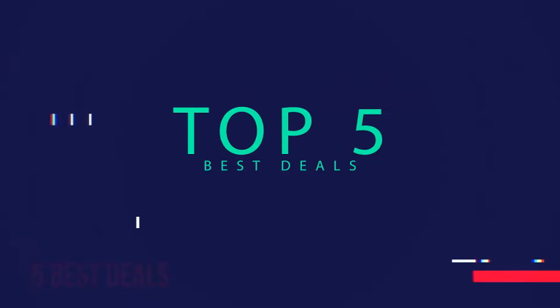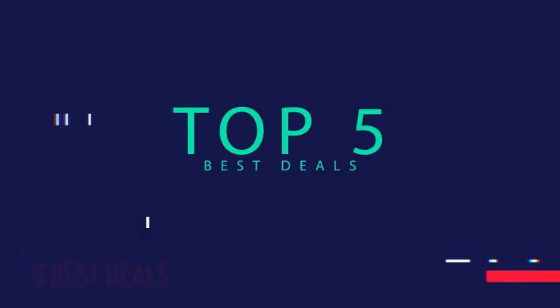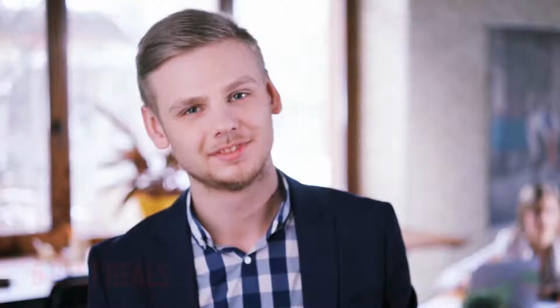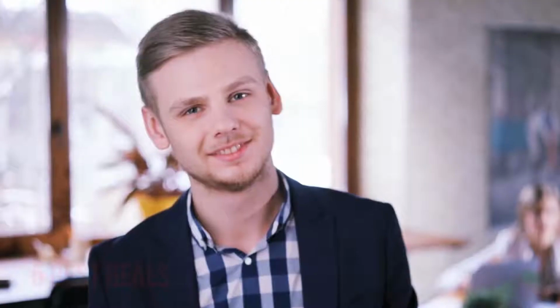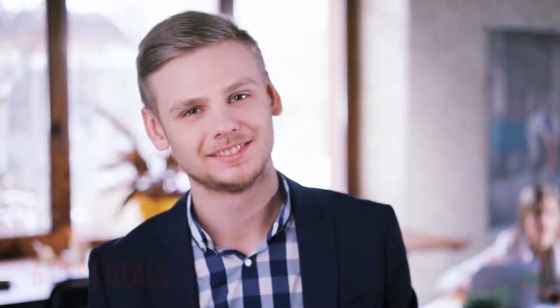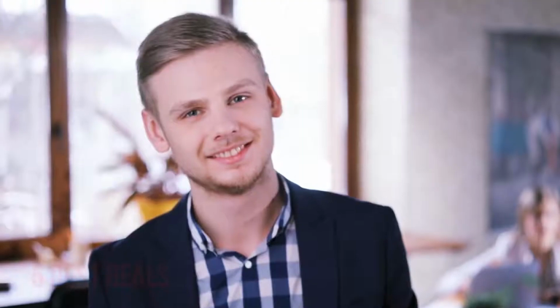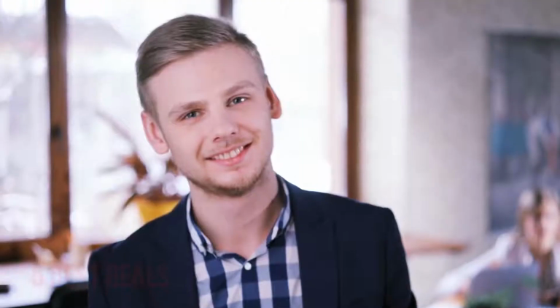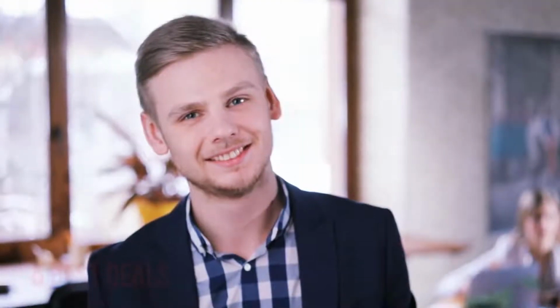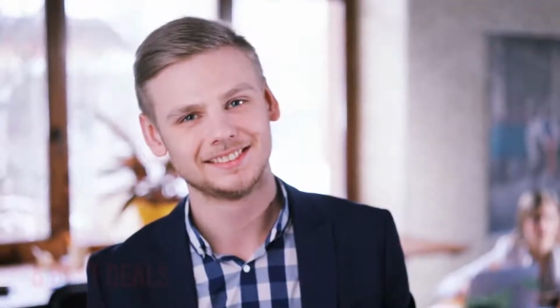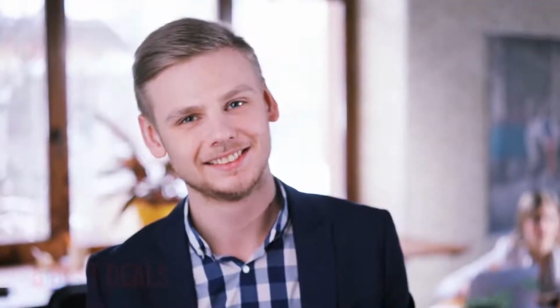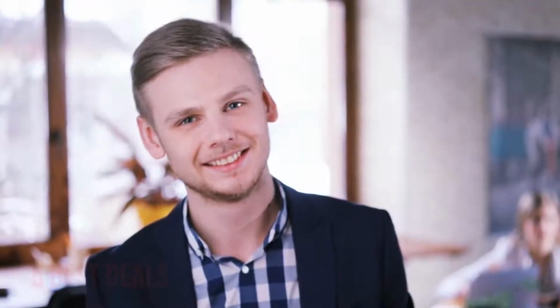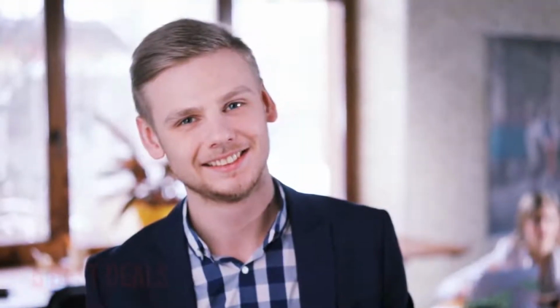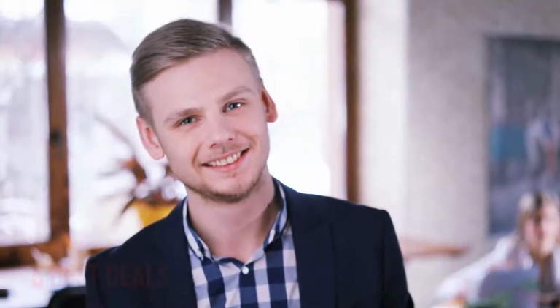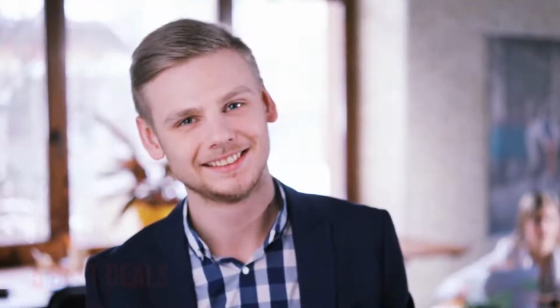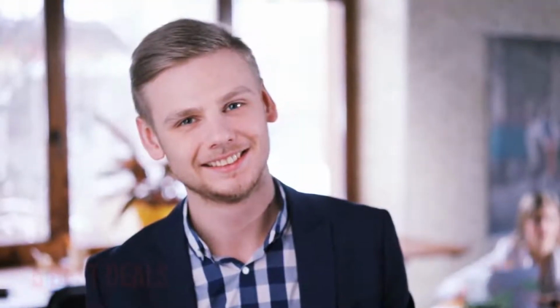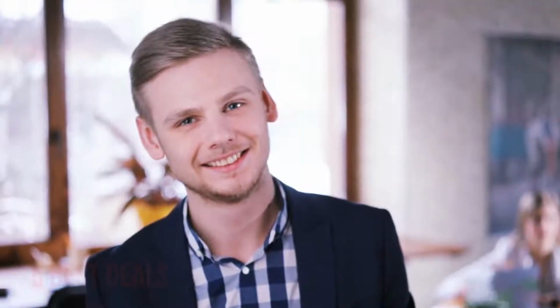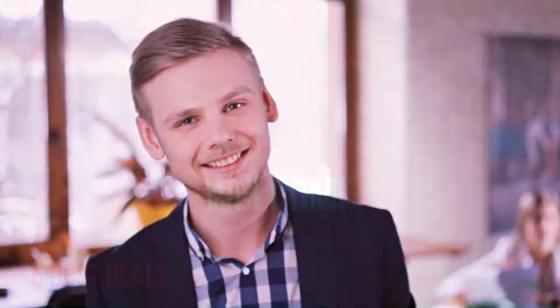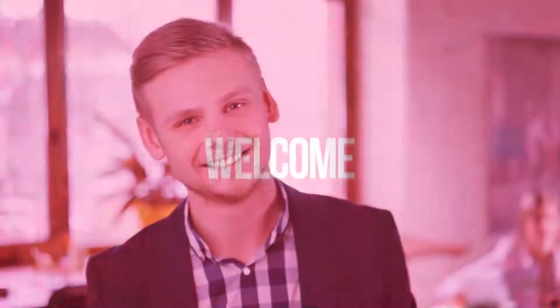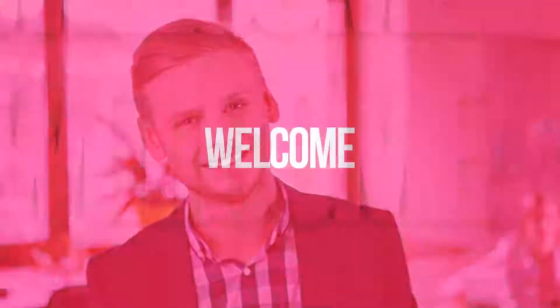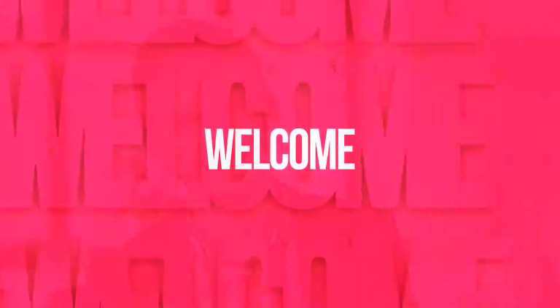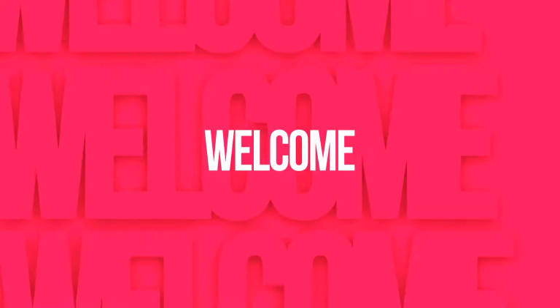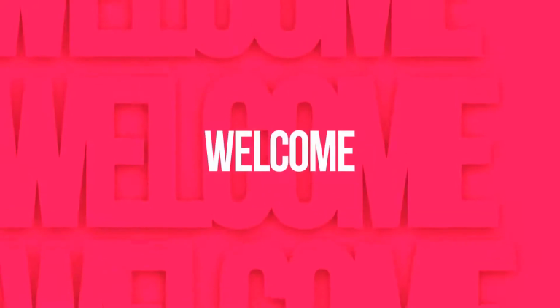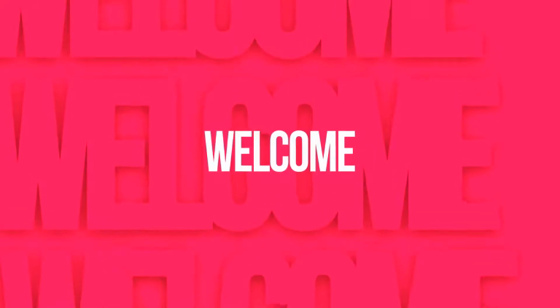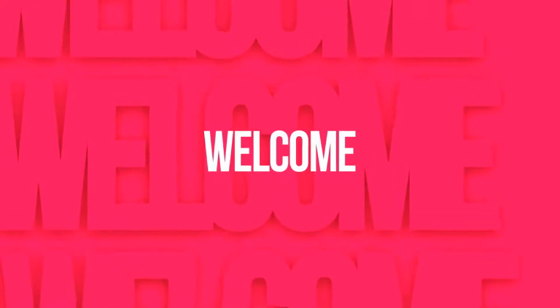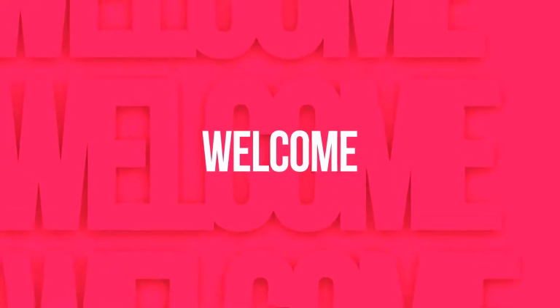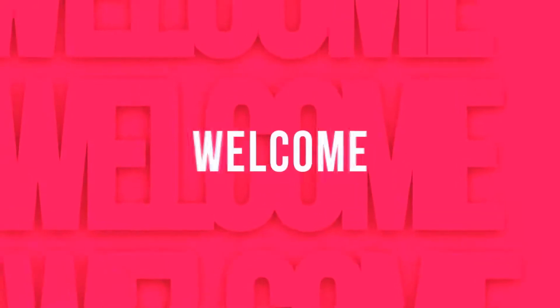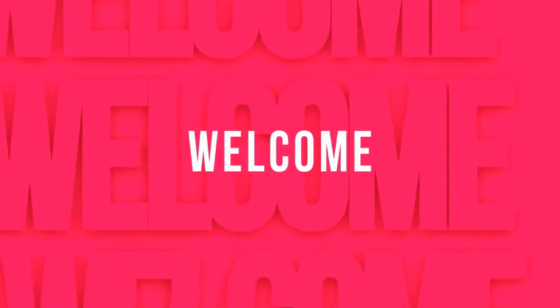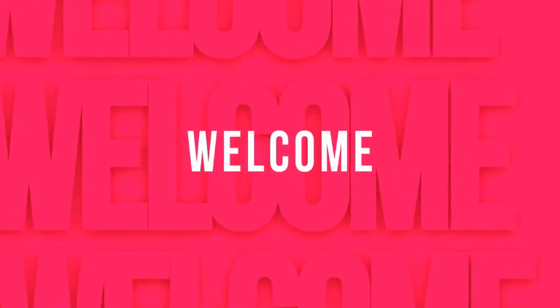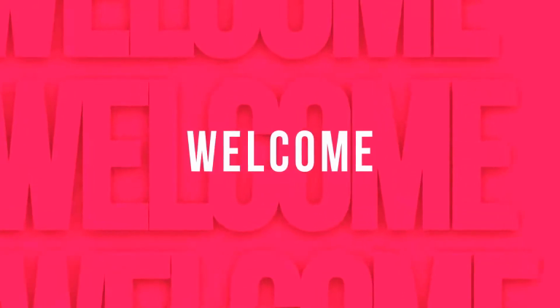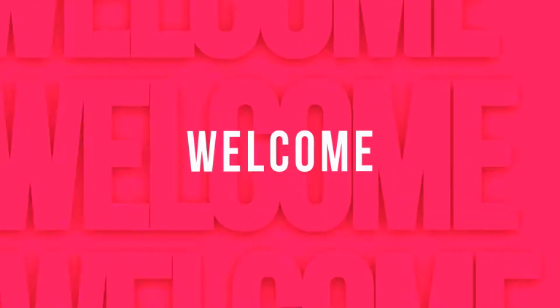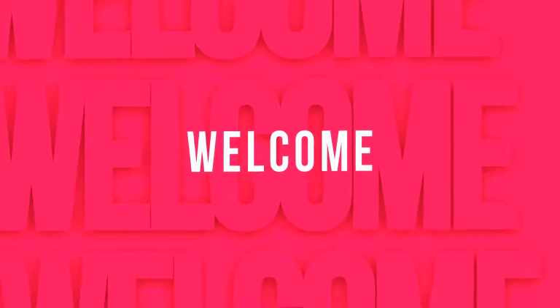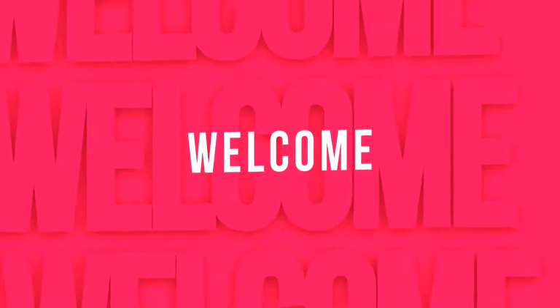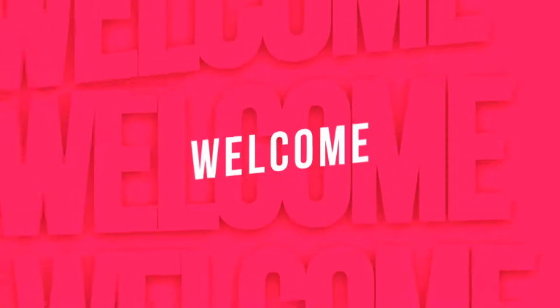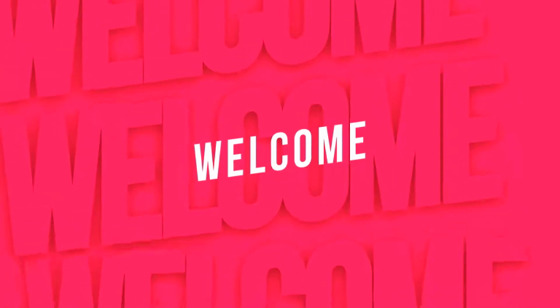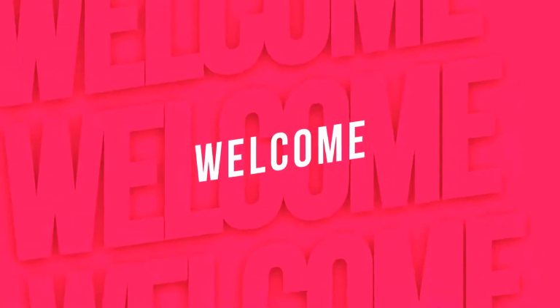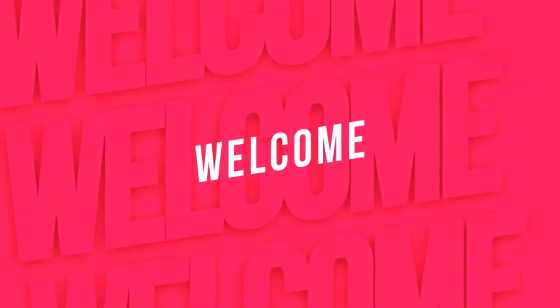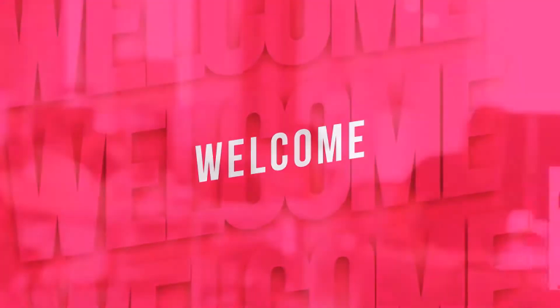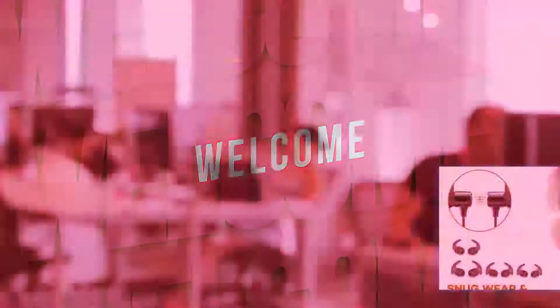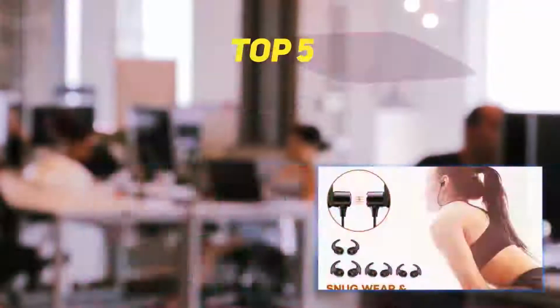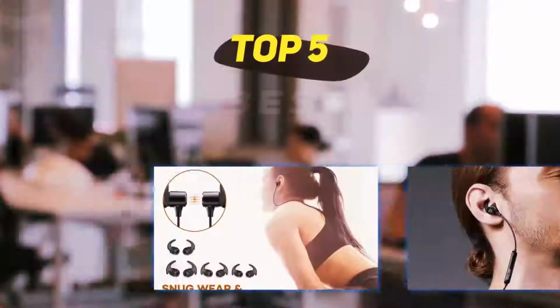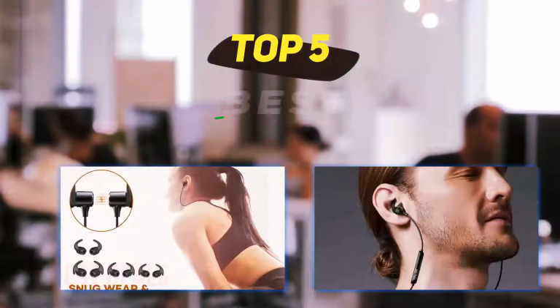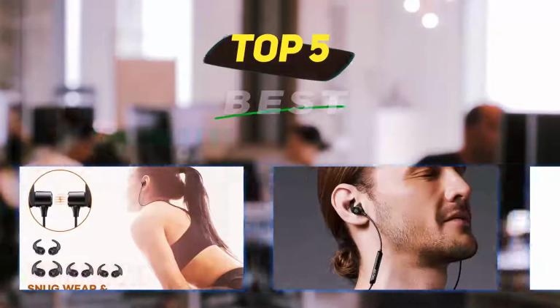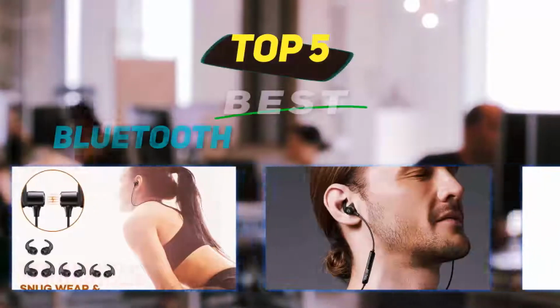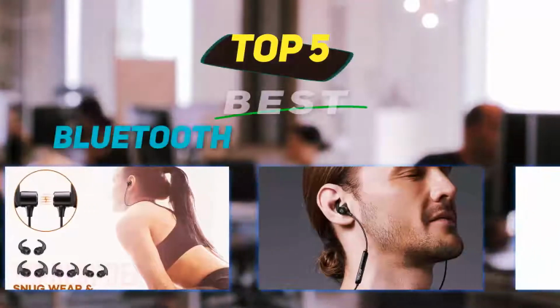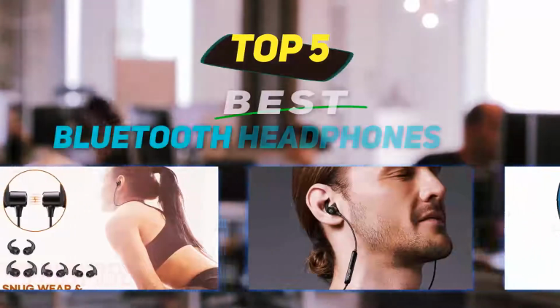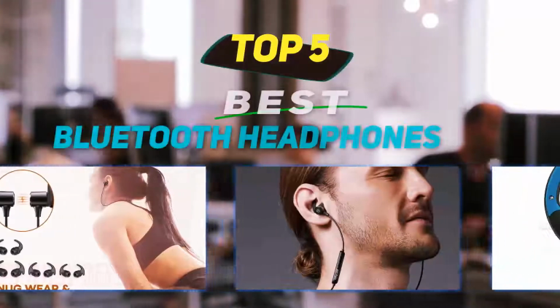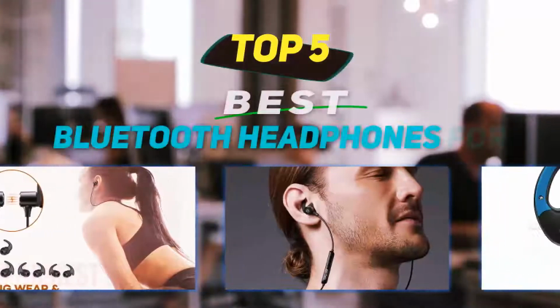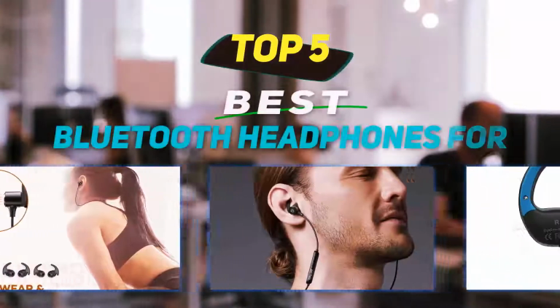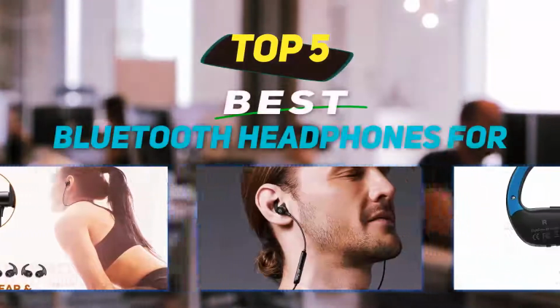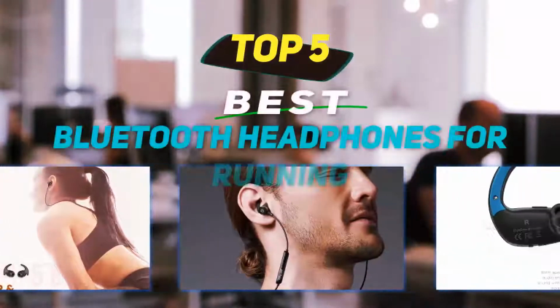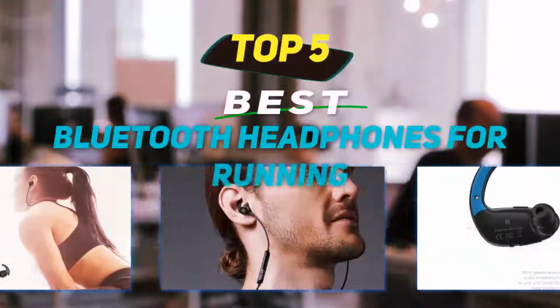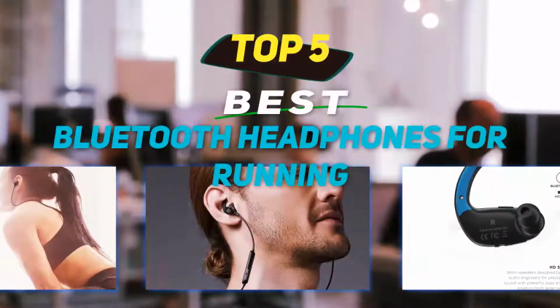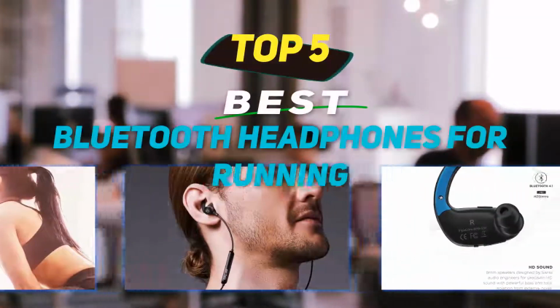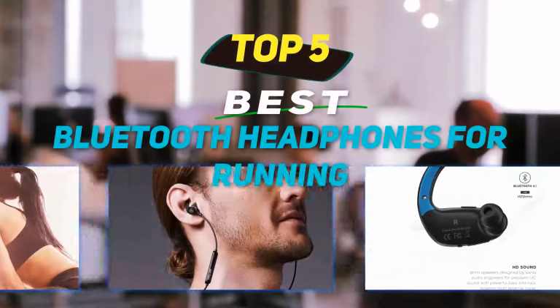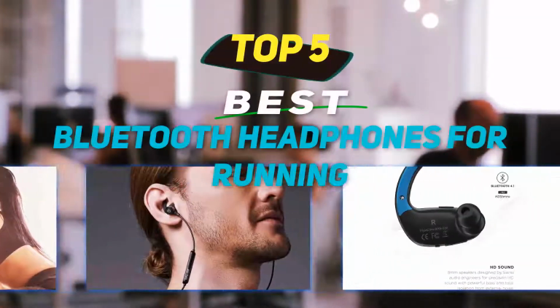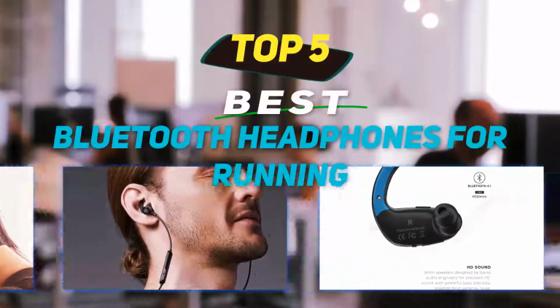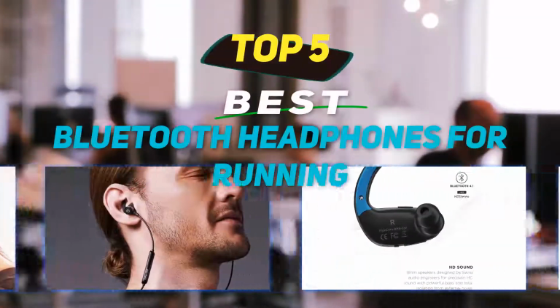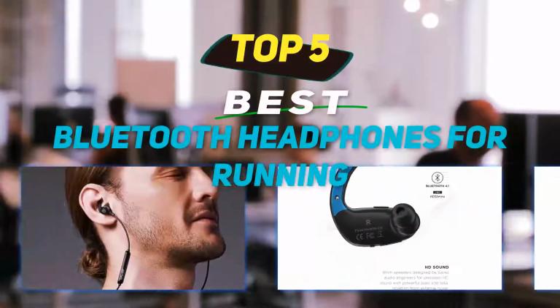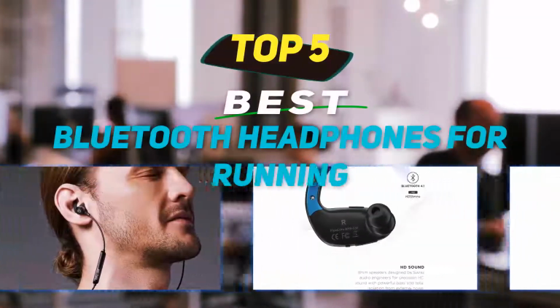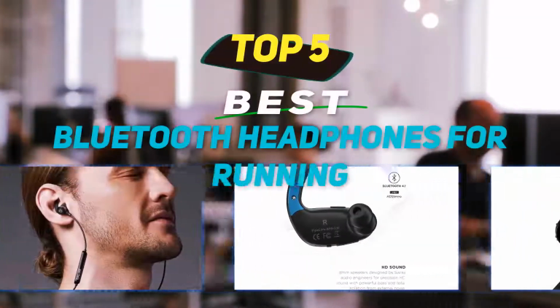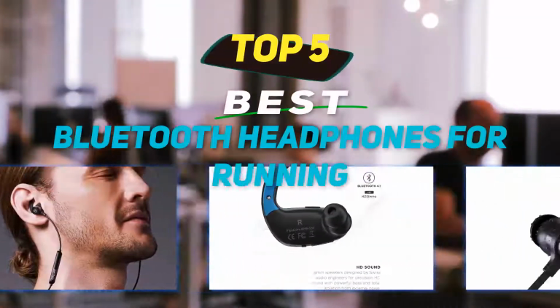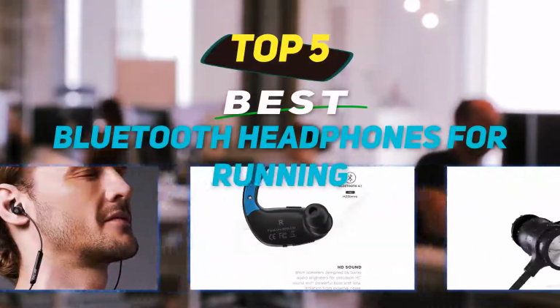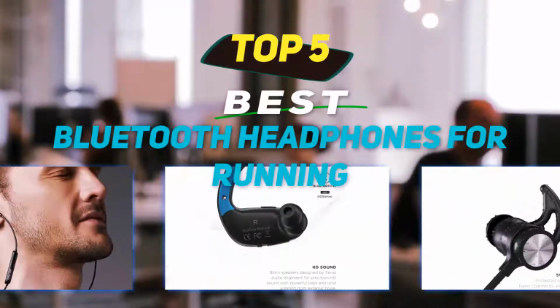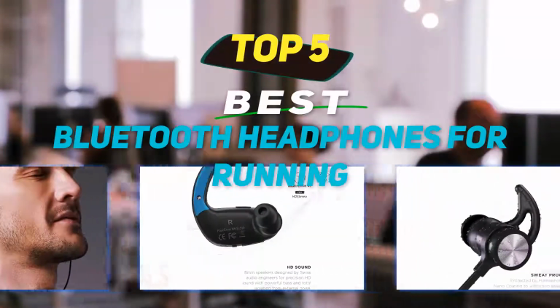Hey guys, welcome back to my channel. In this video, I'm going to talk about the top 5 best Bluetooth headphones for running.